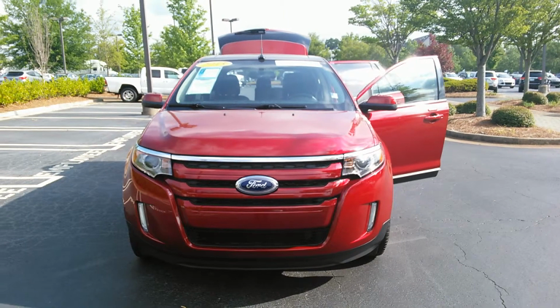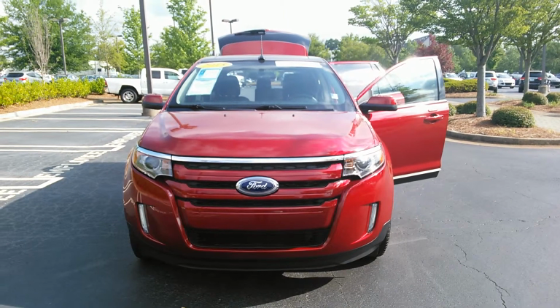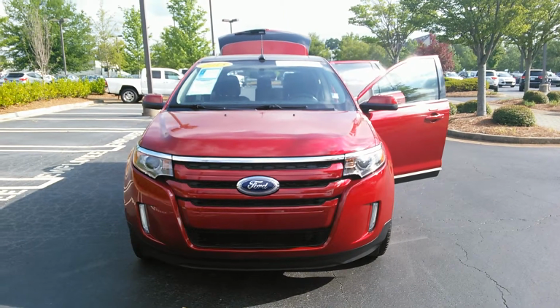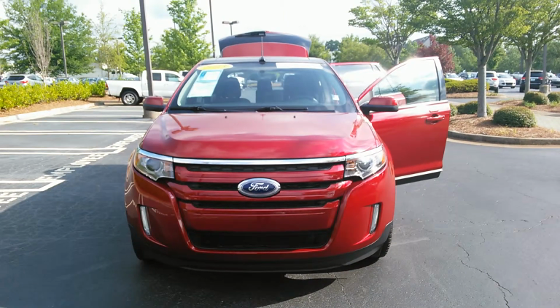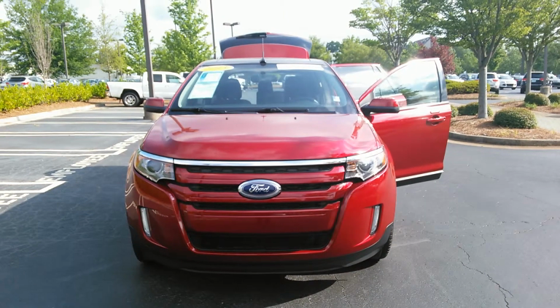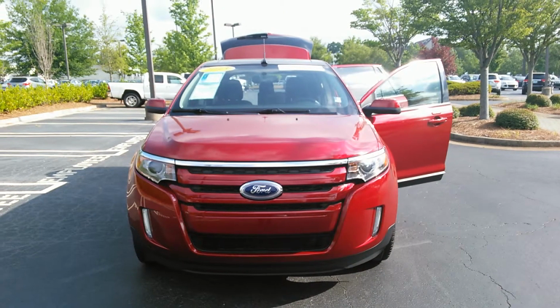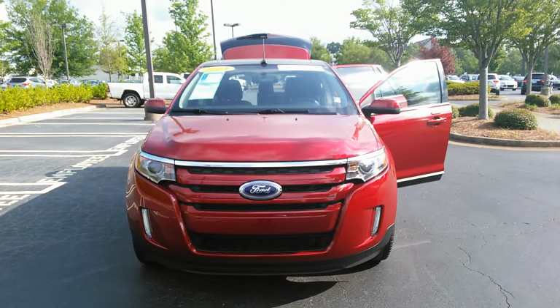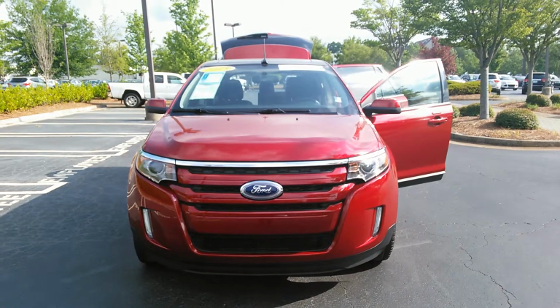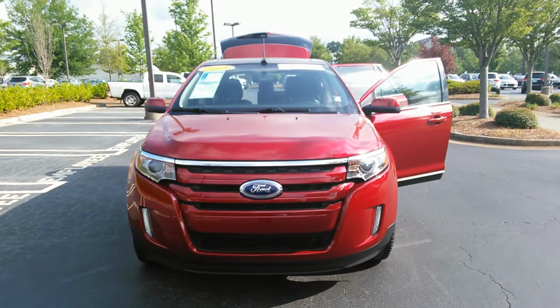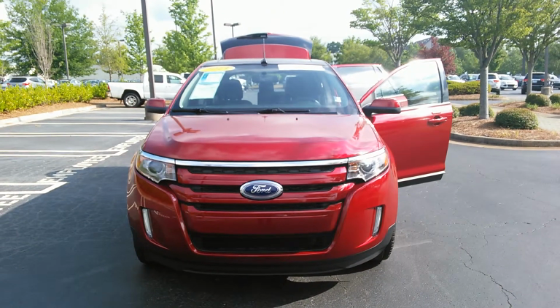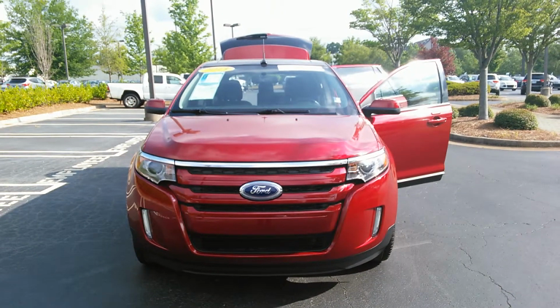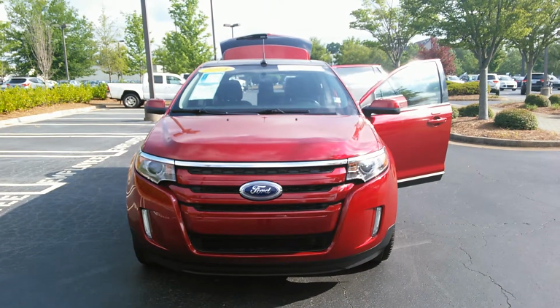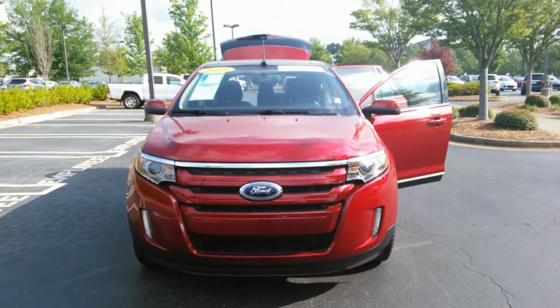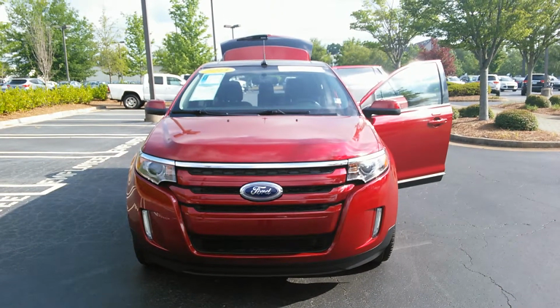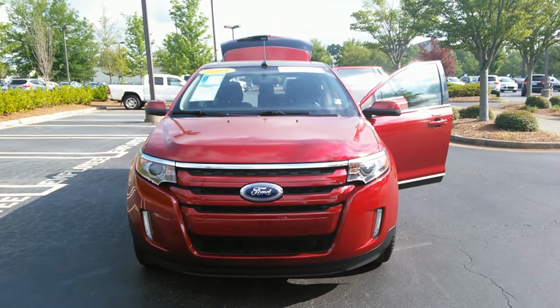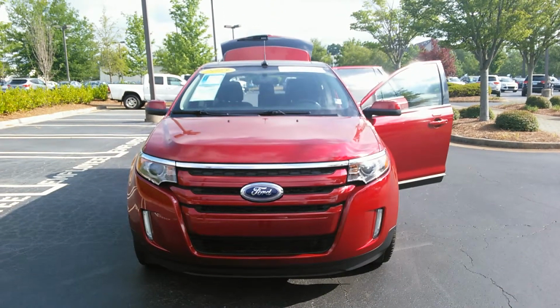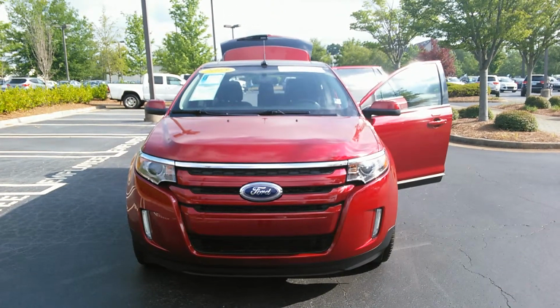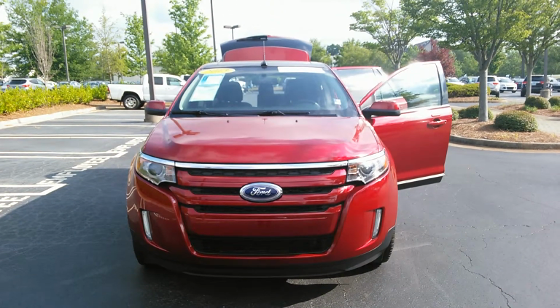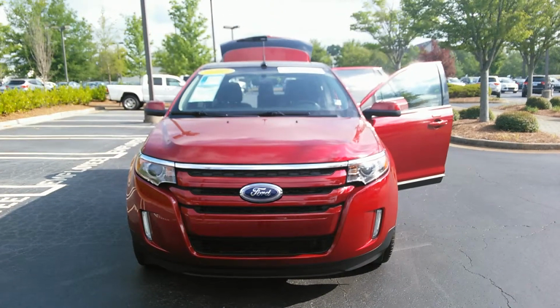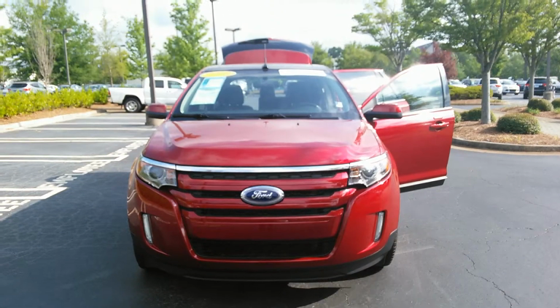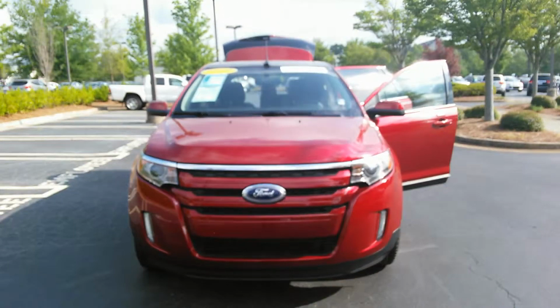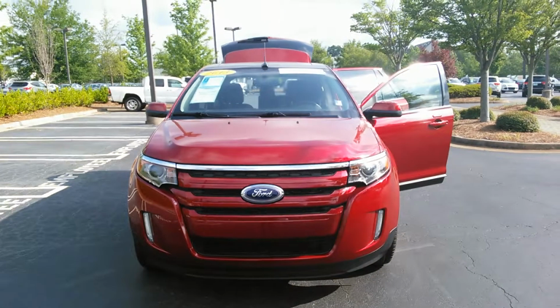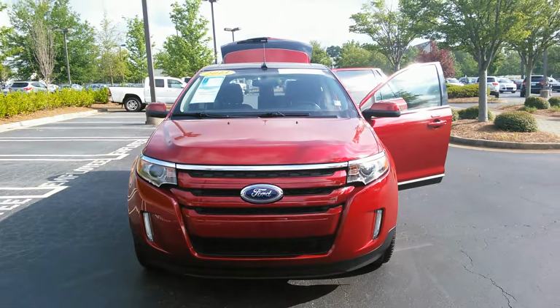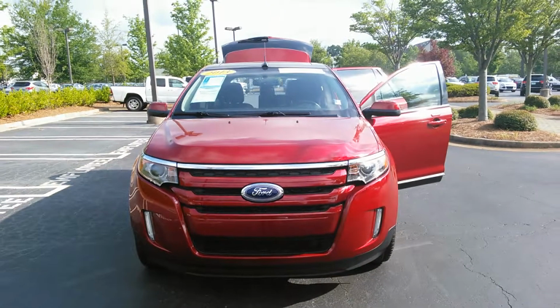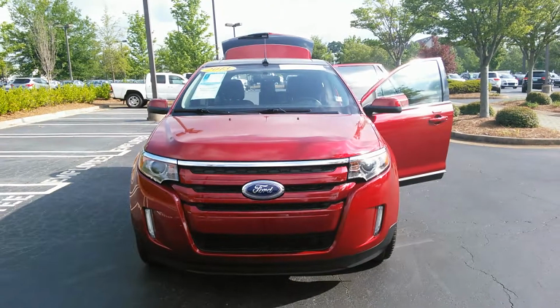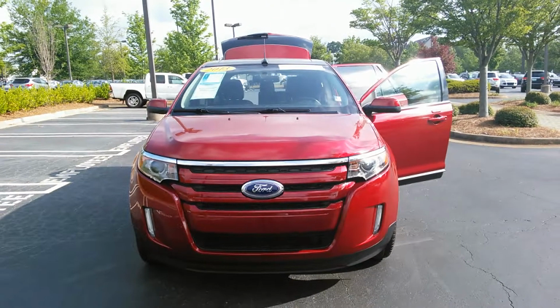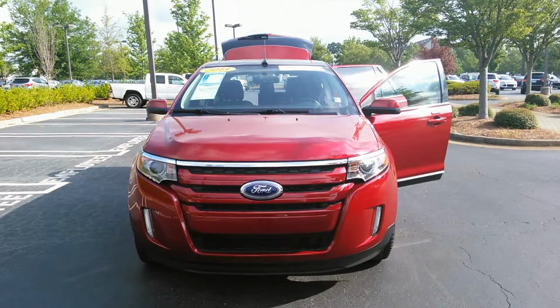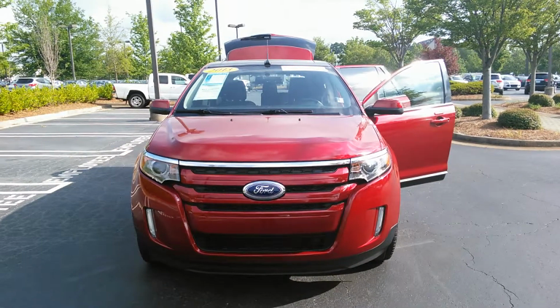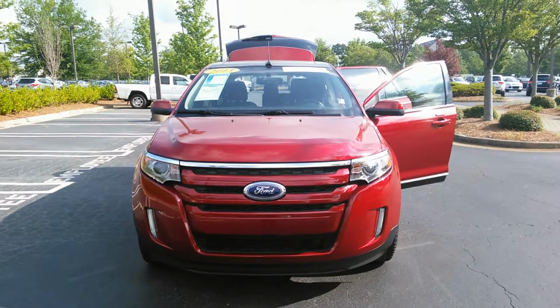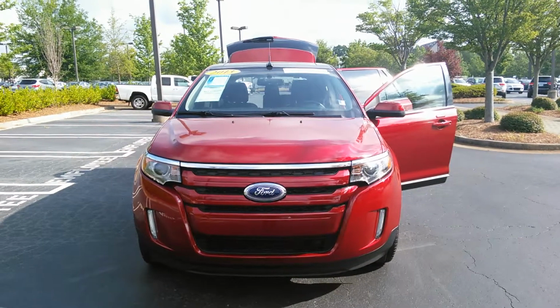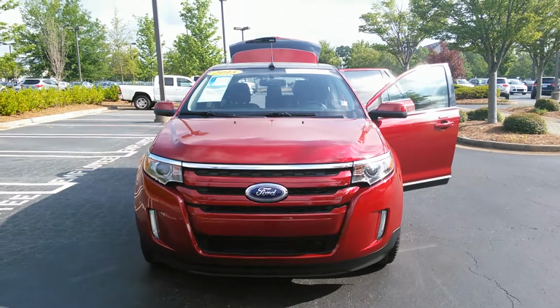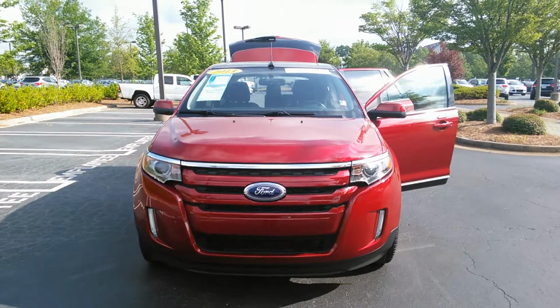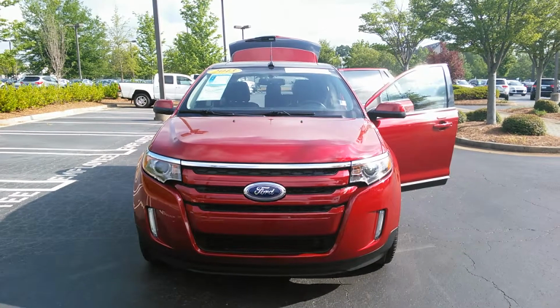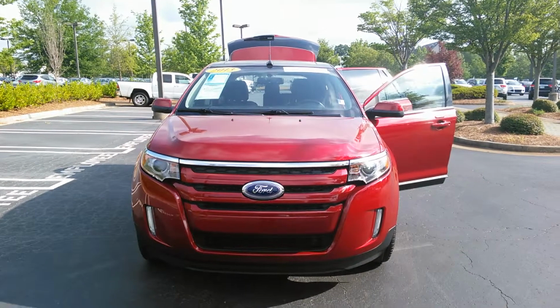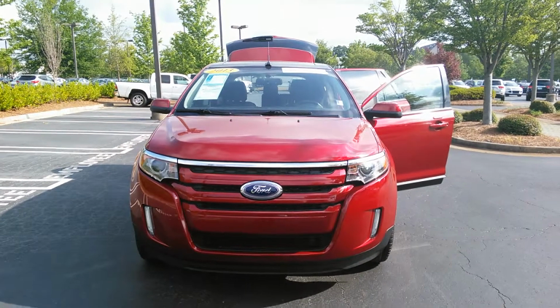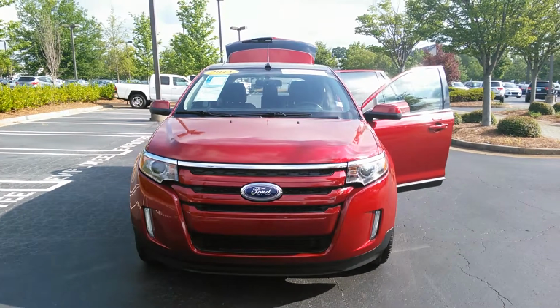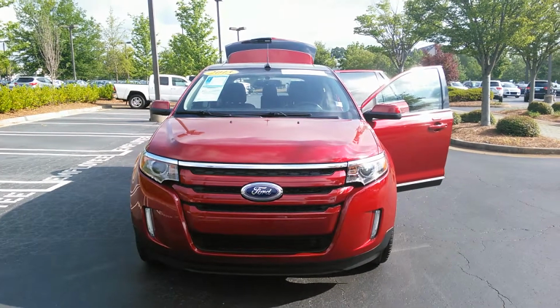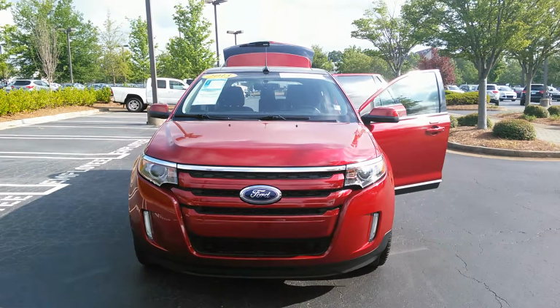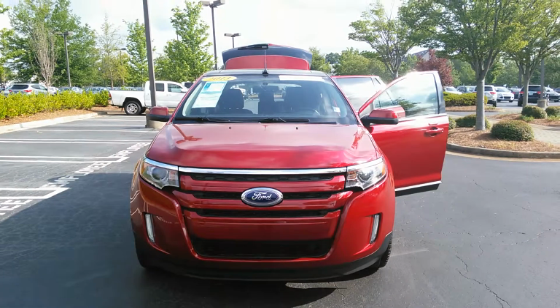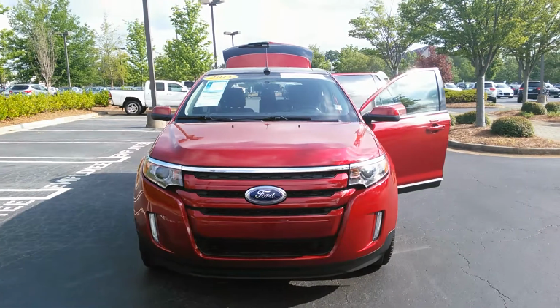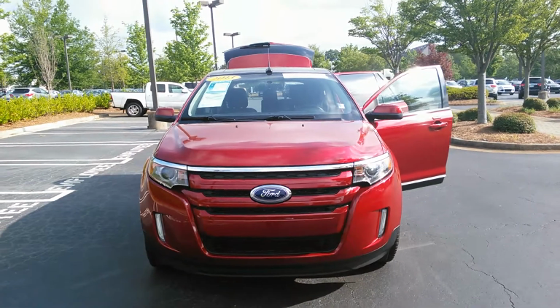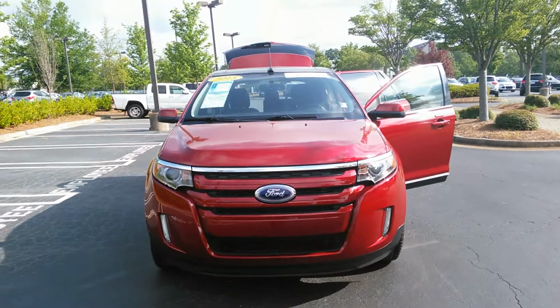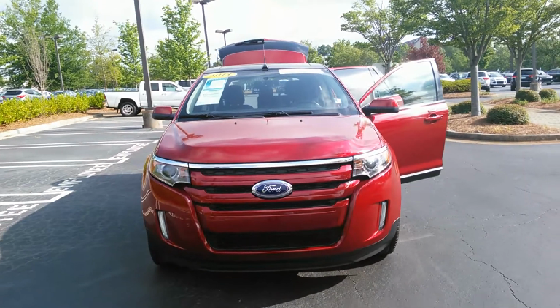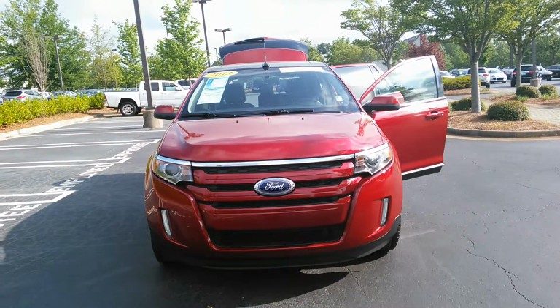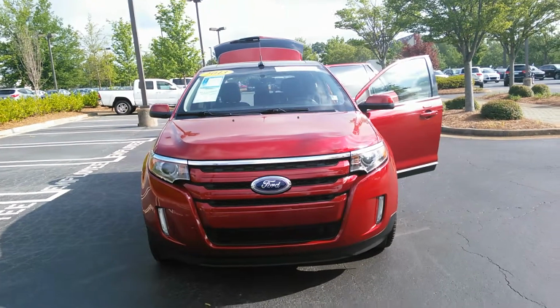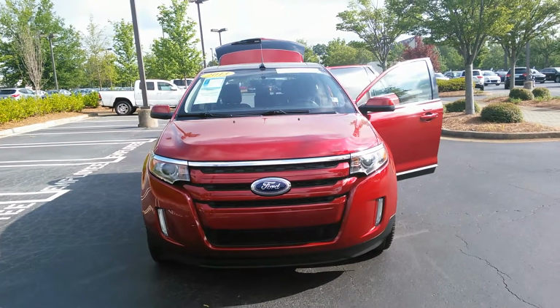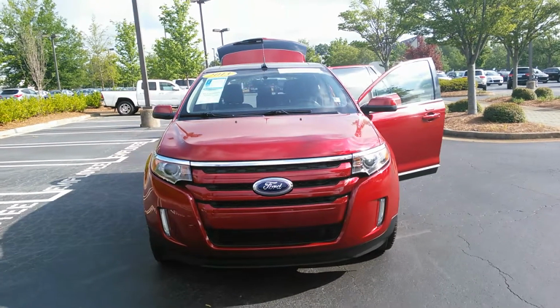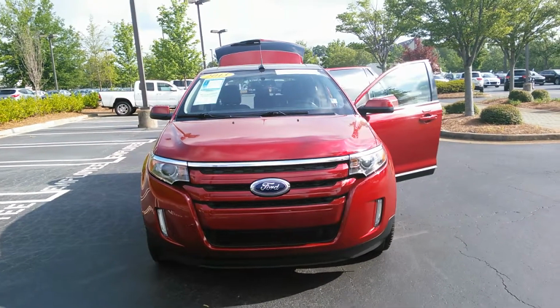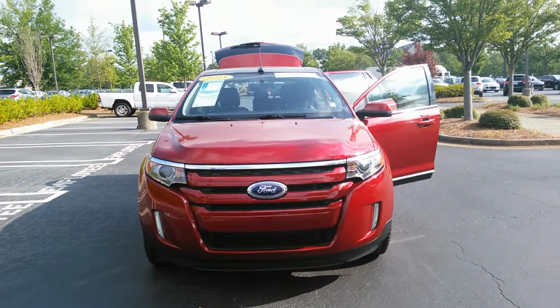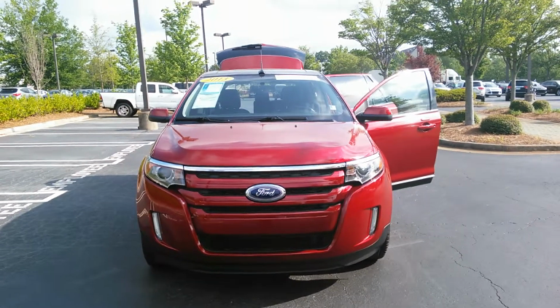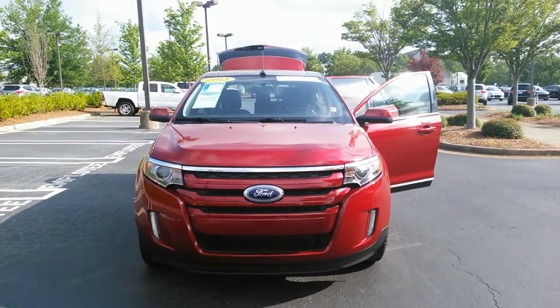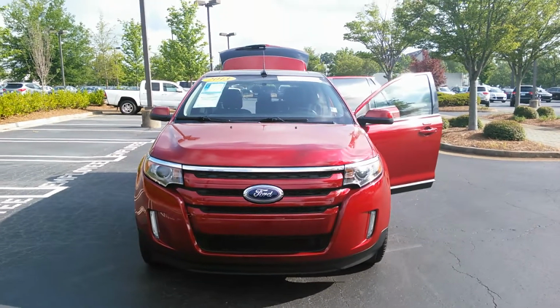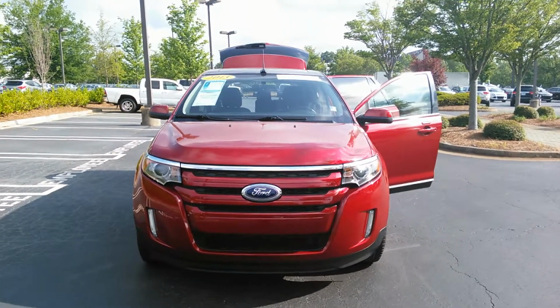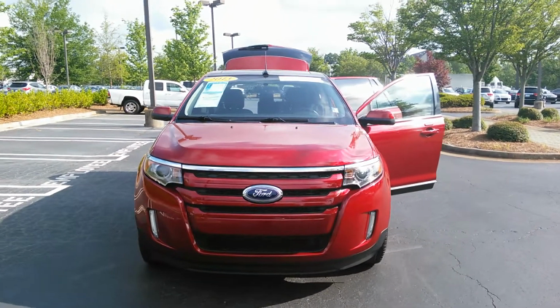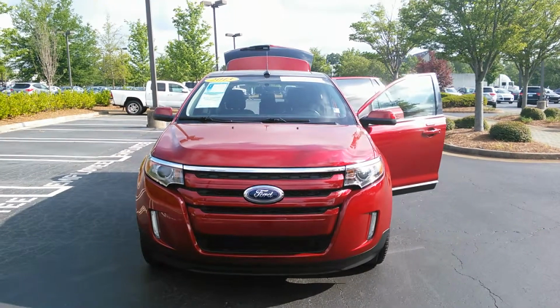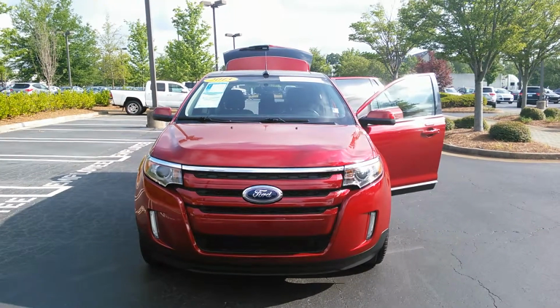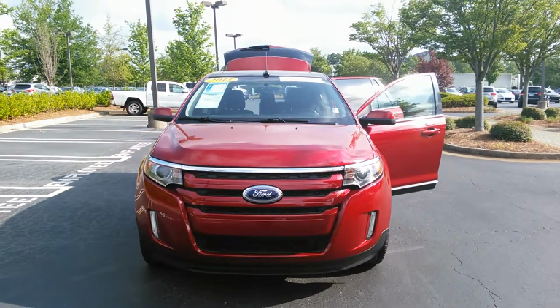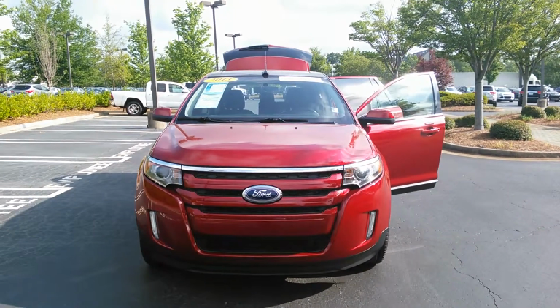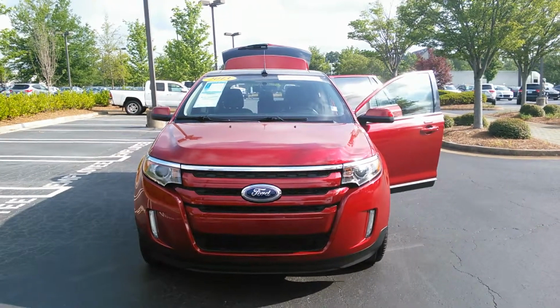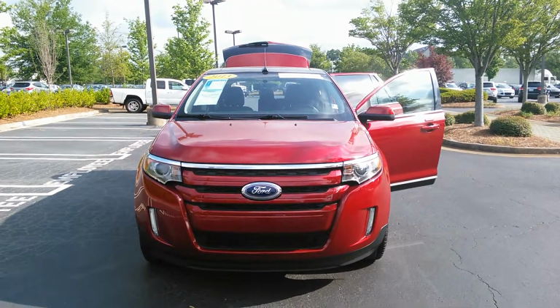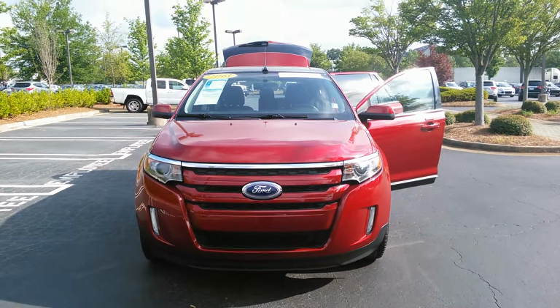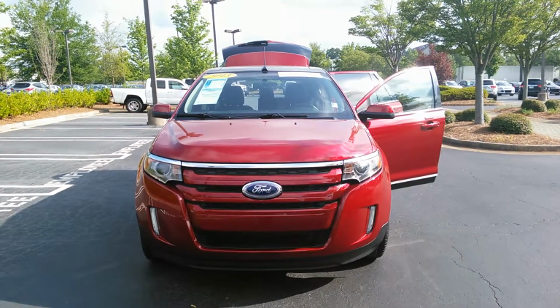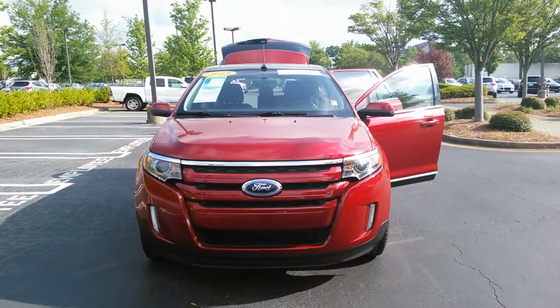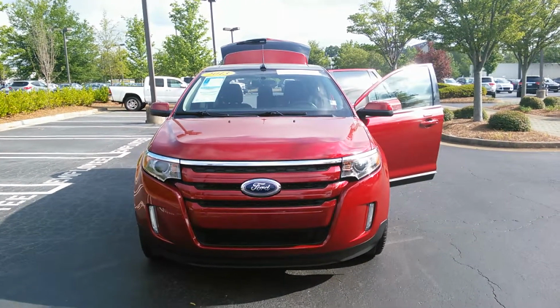This is Damien at Cherokee Ford Lincoln of Alpharetta, and today's video walk around is a 2013 Ford Edge.